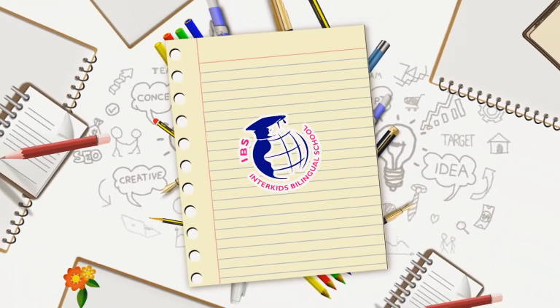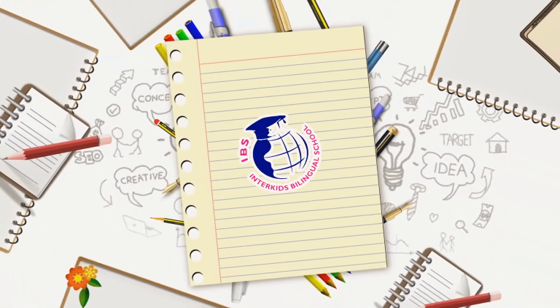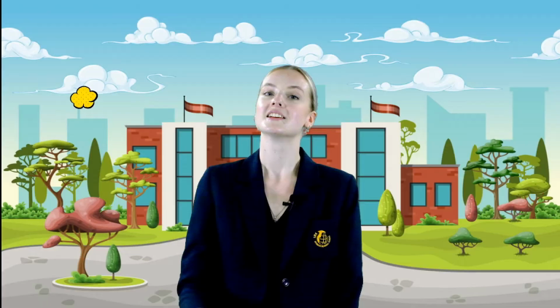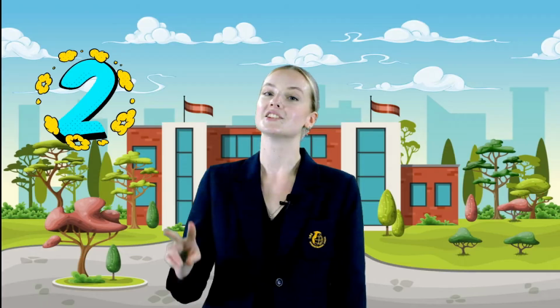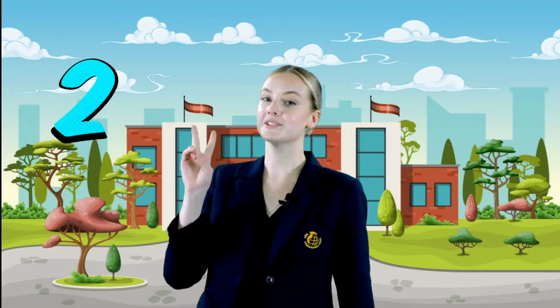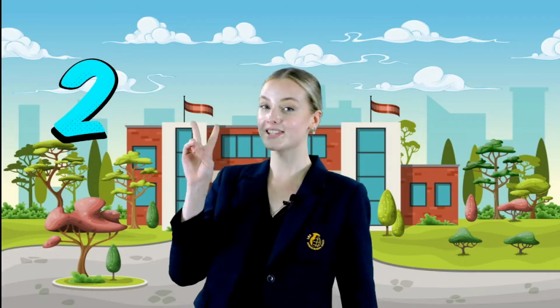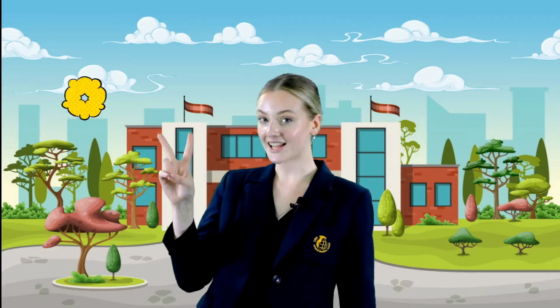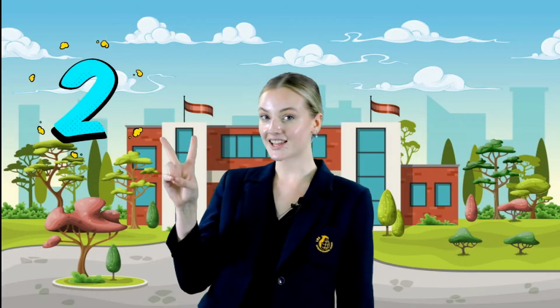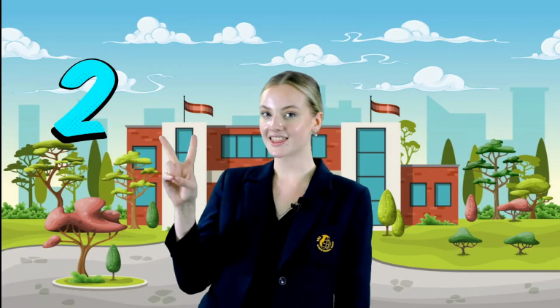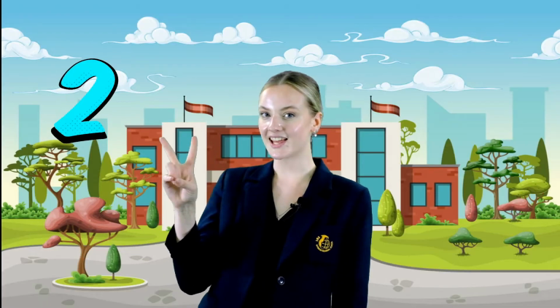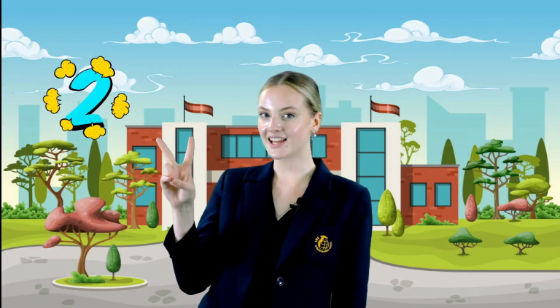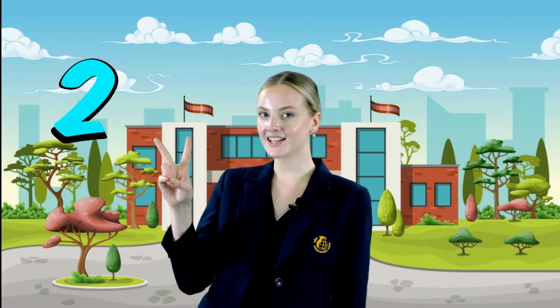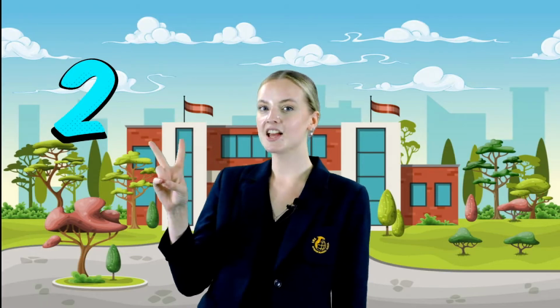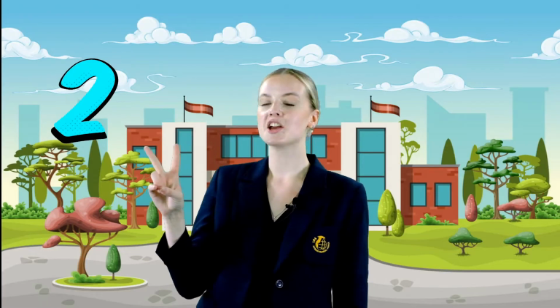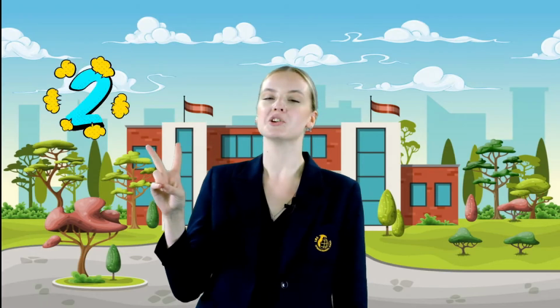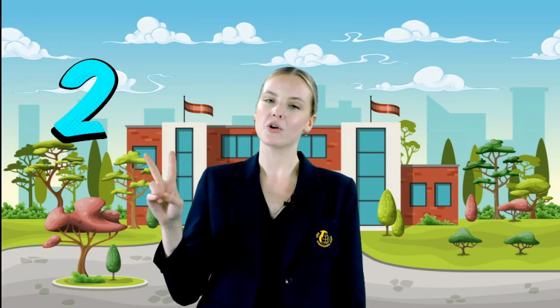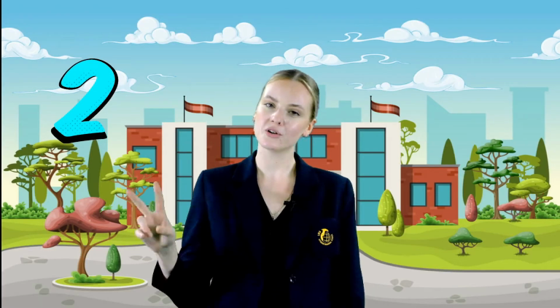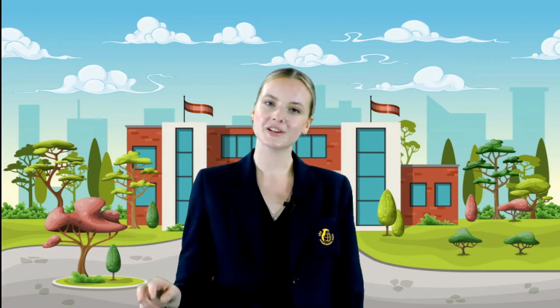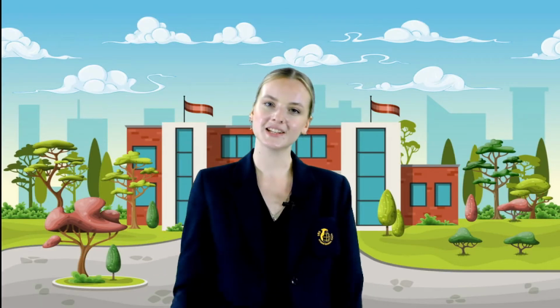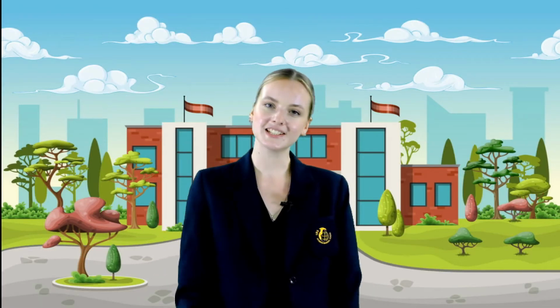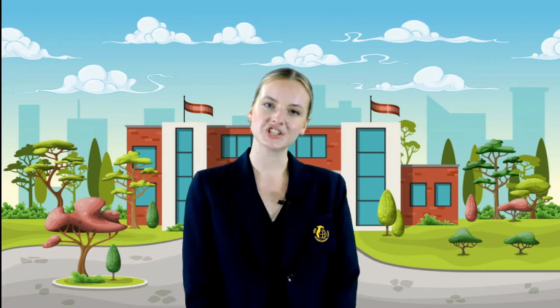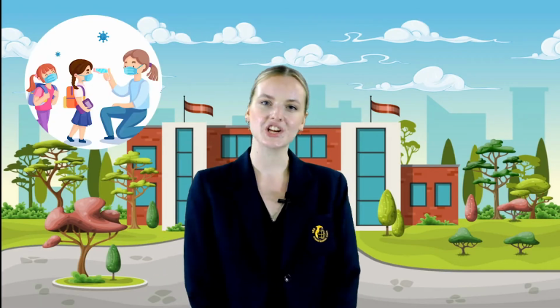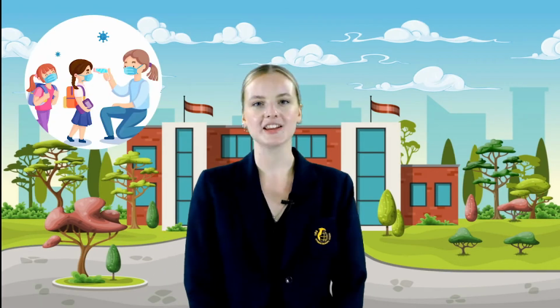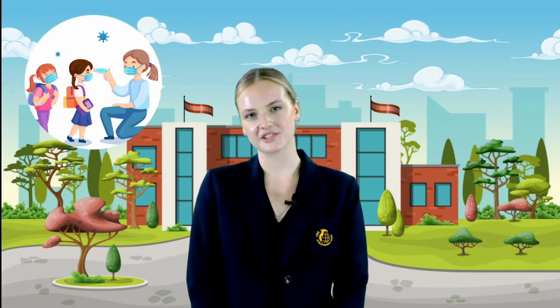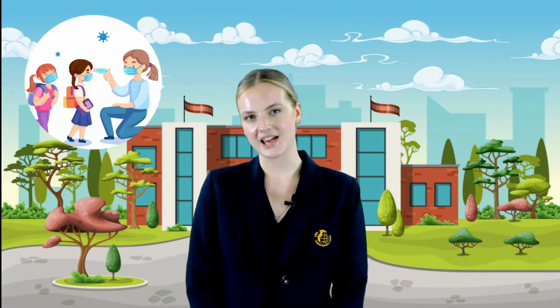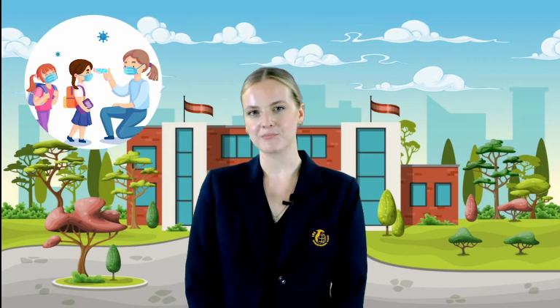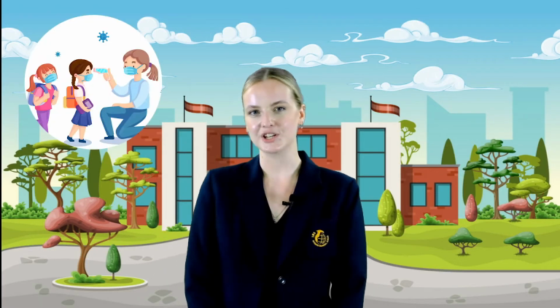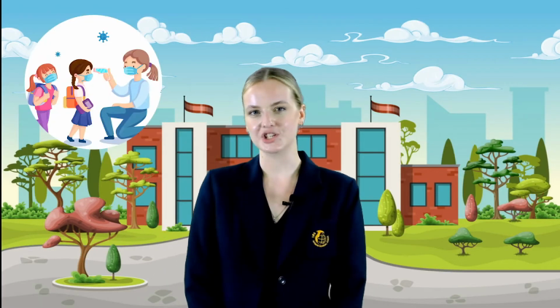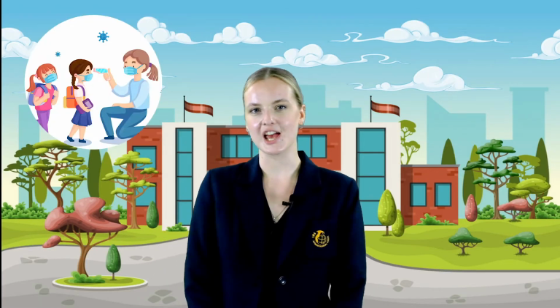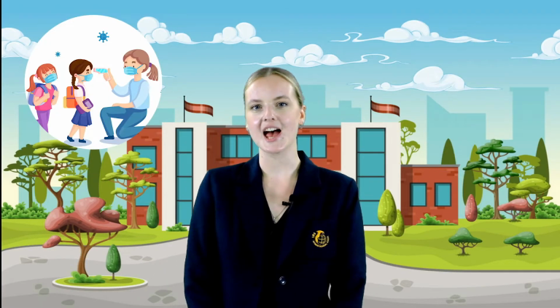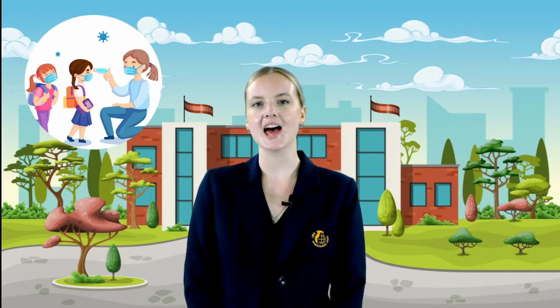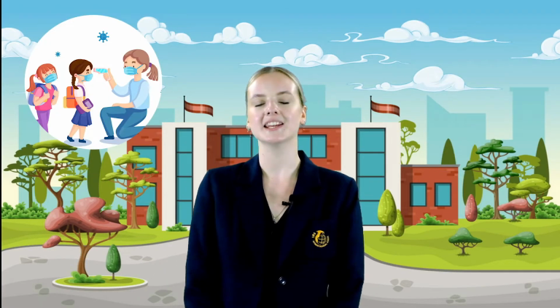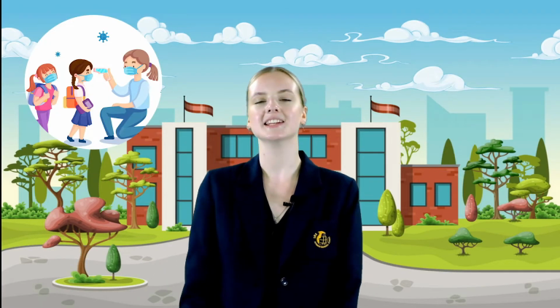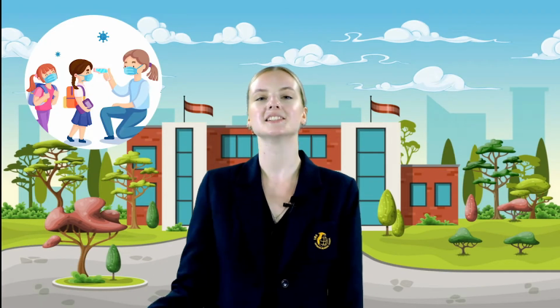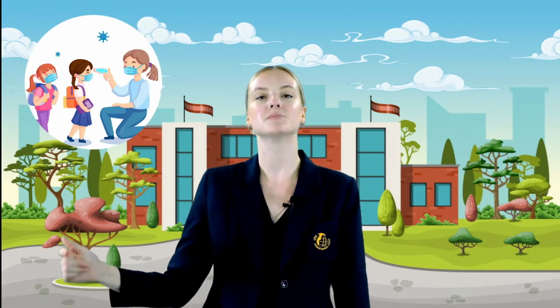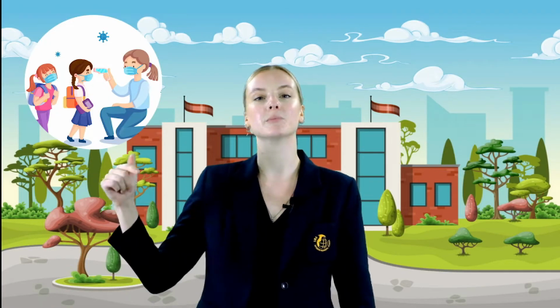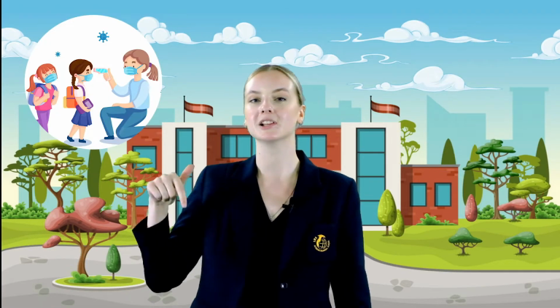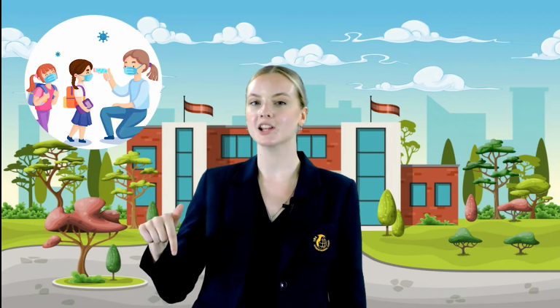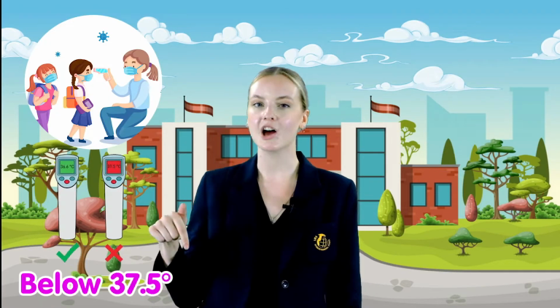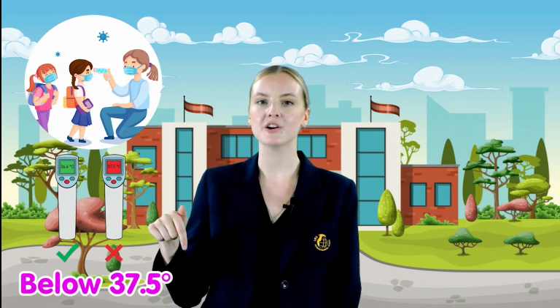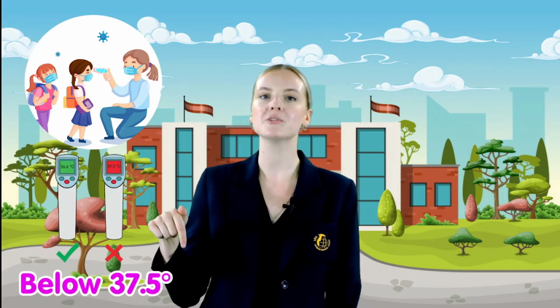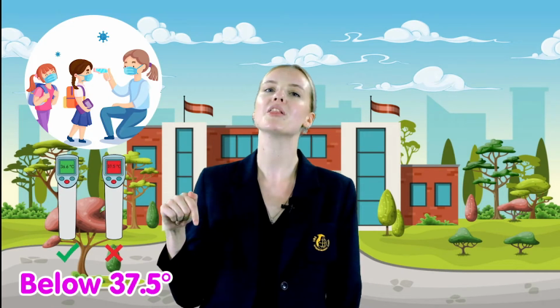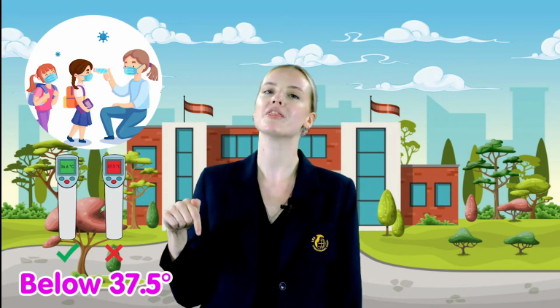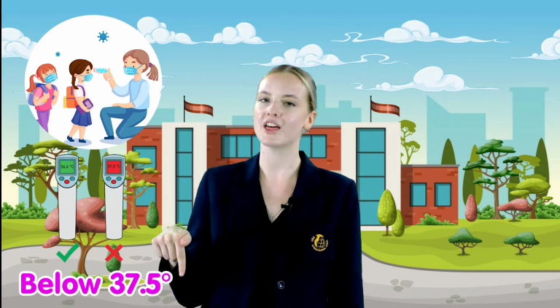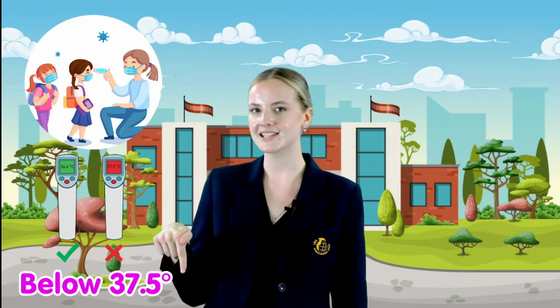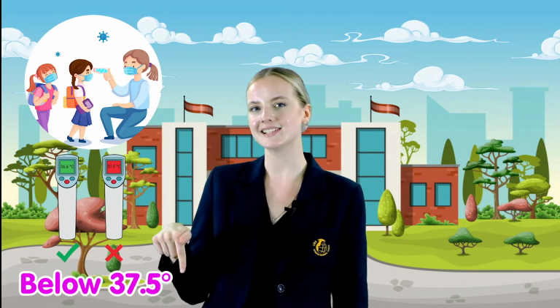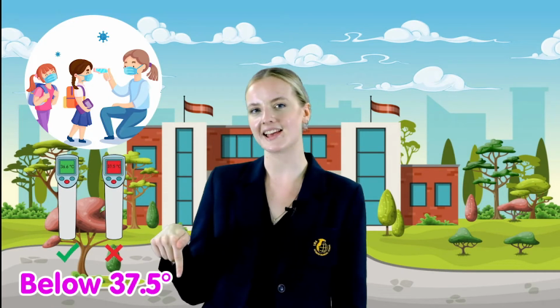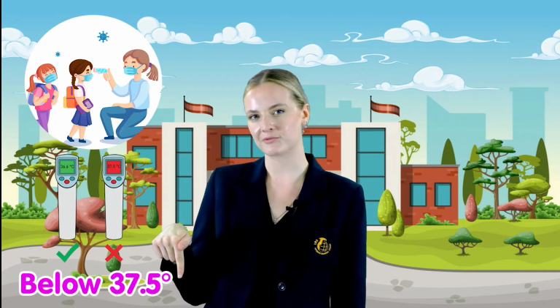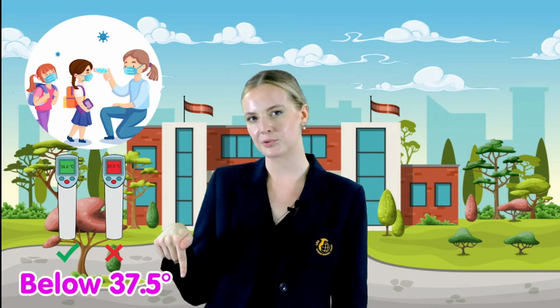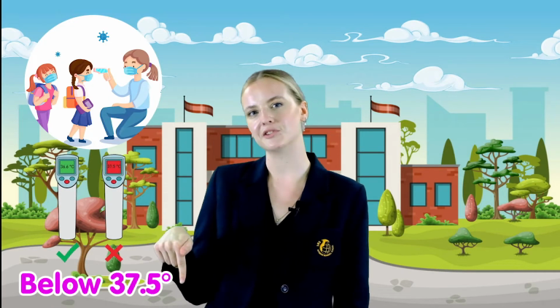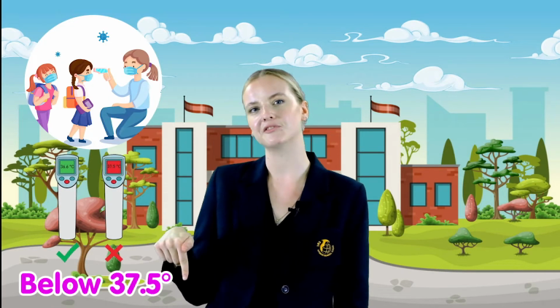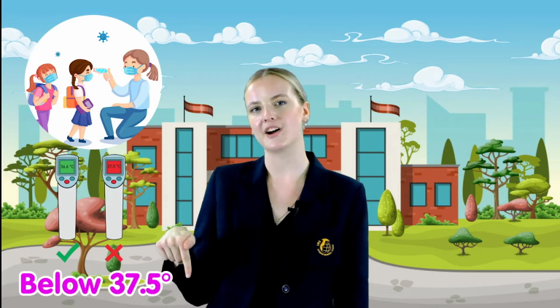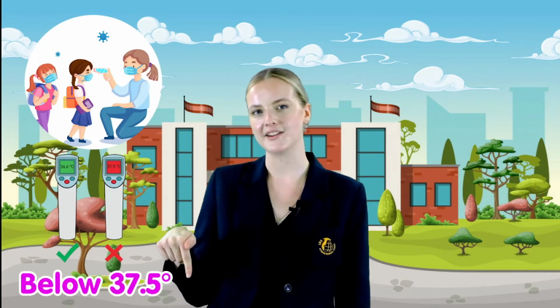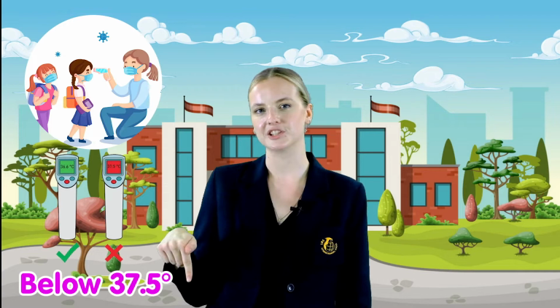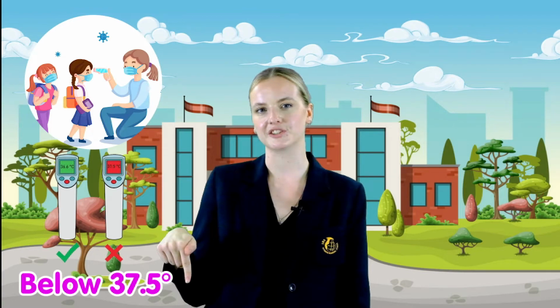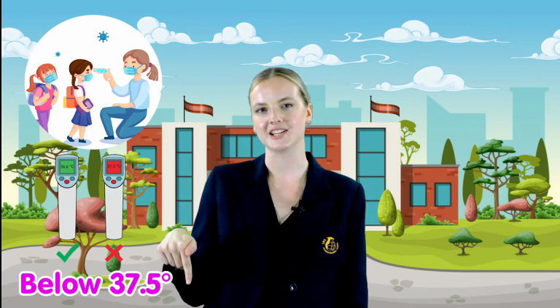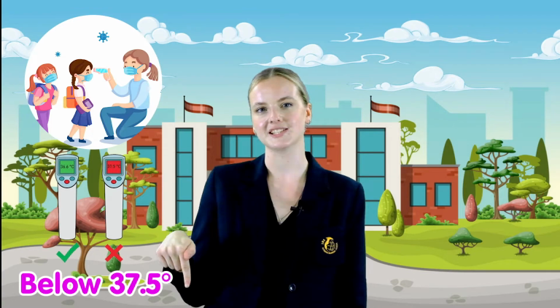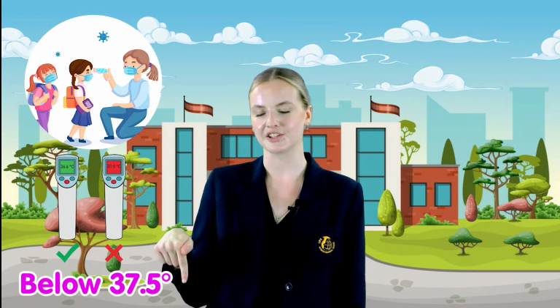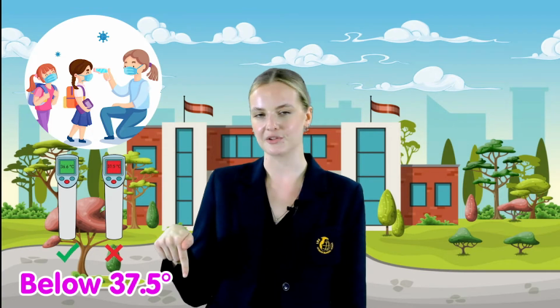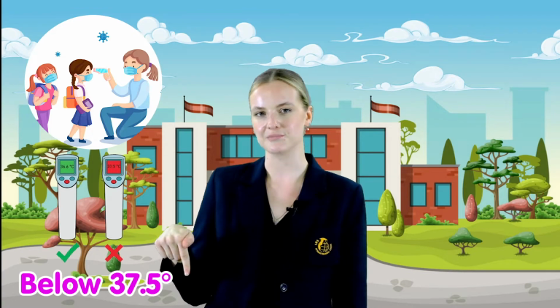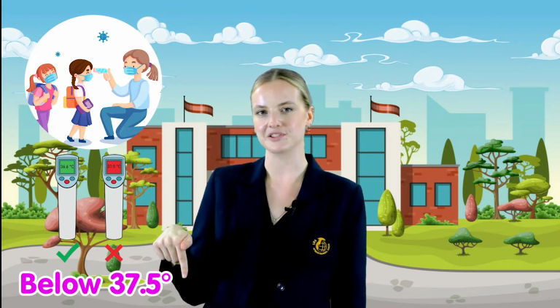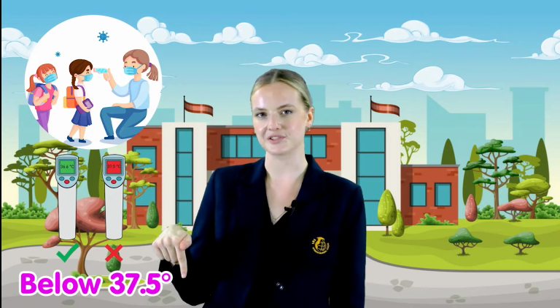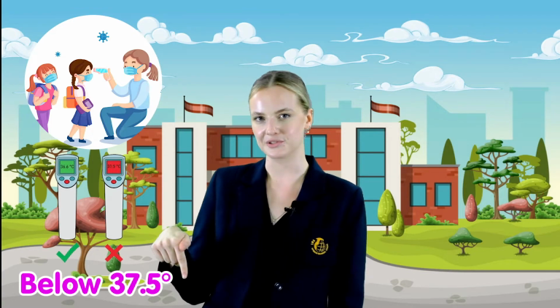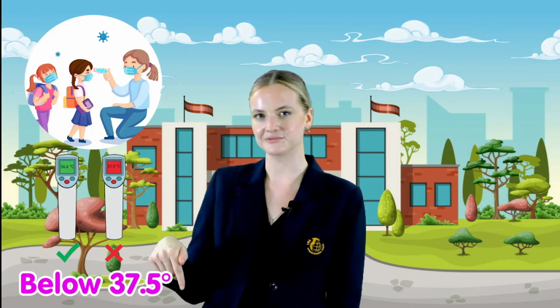Second, you also need to check your temperature and it needs to be below 37.5 degrees to come to school.